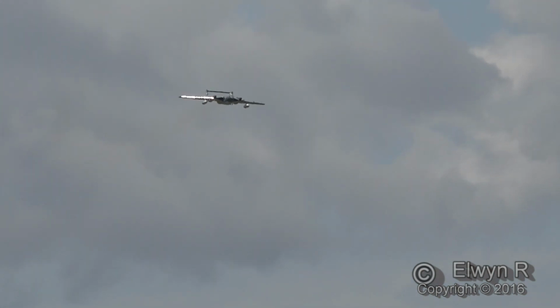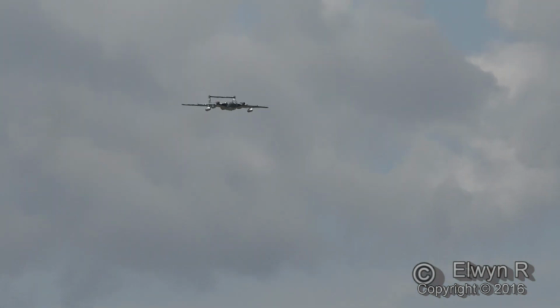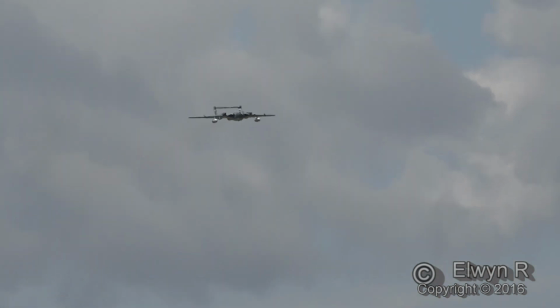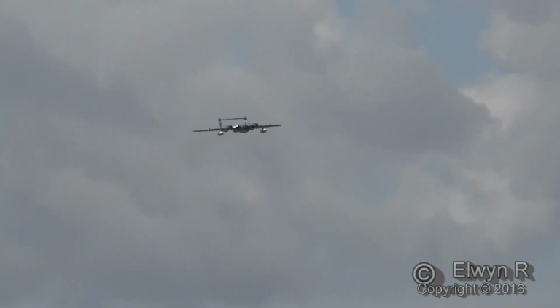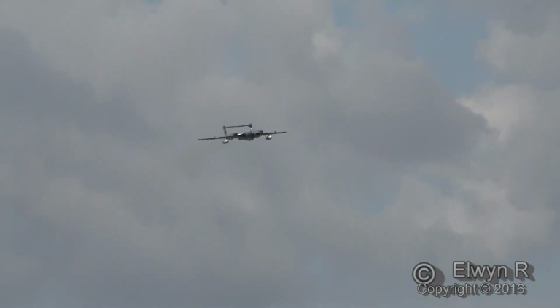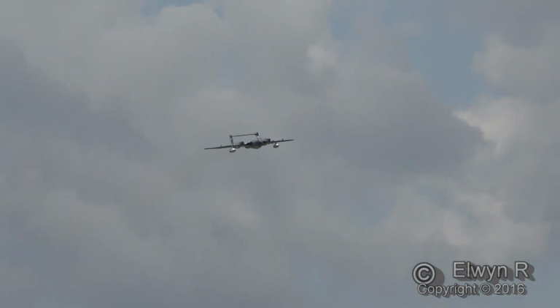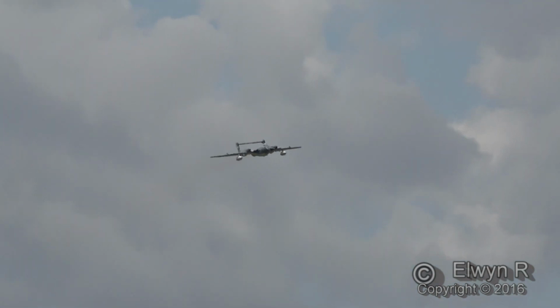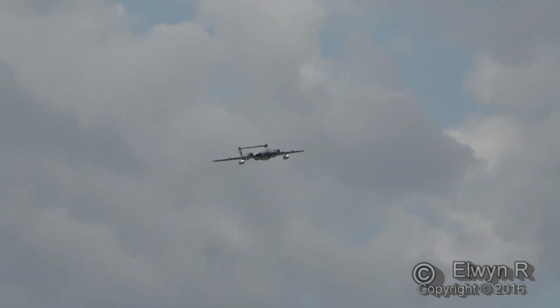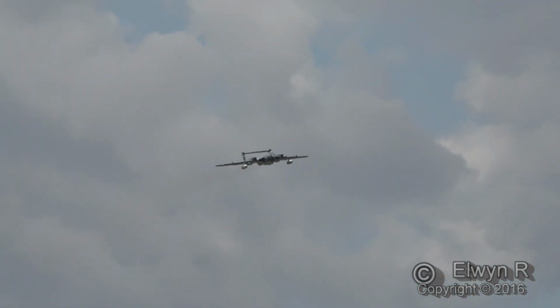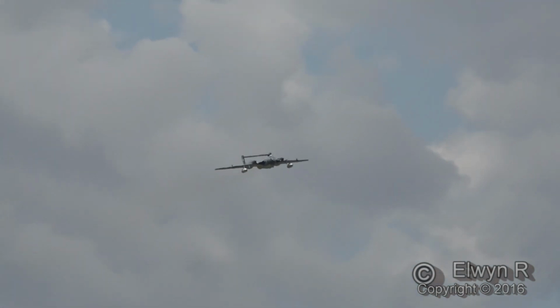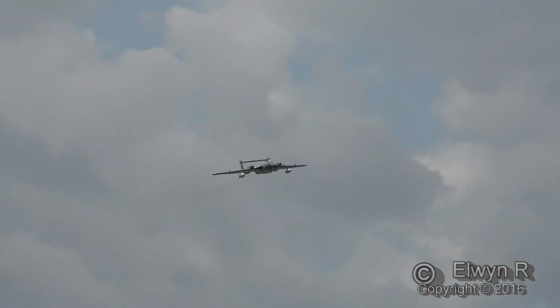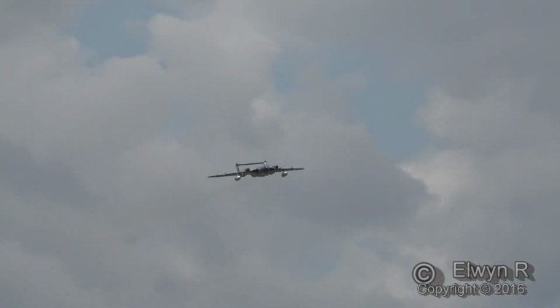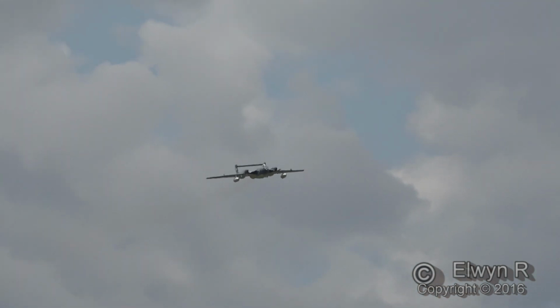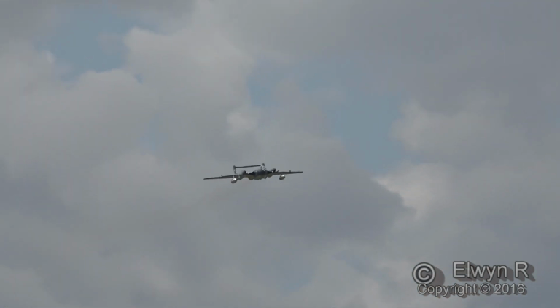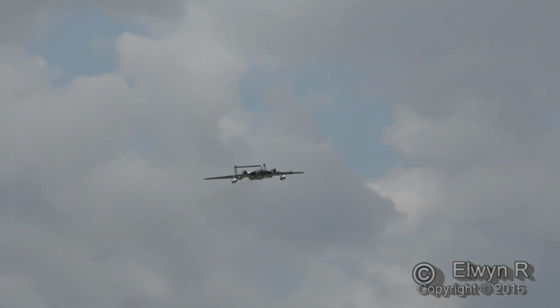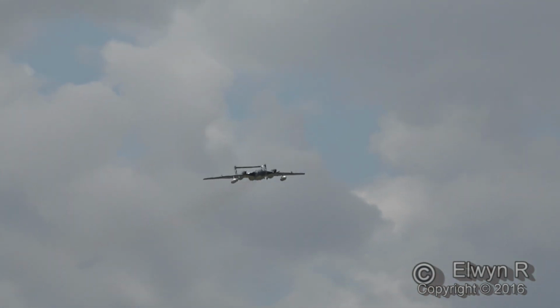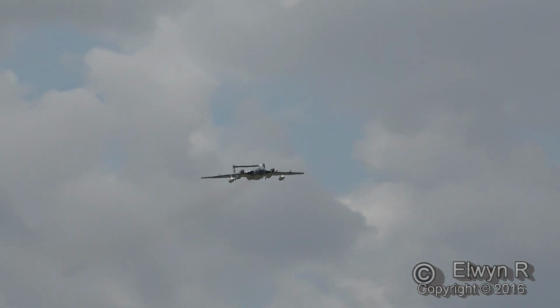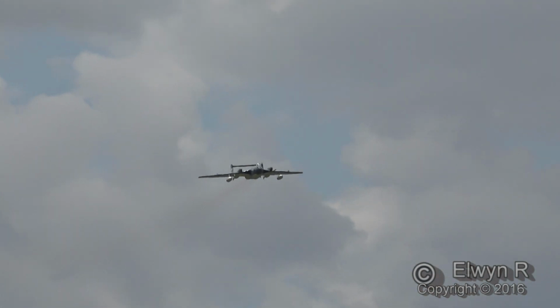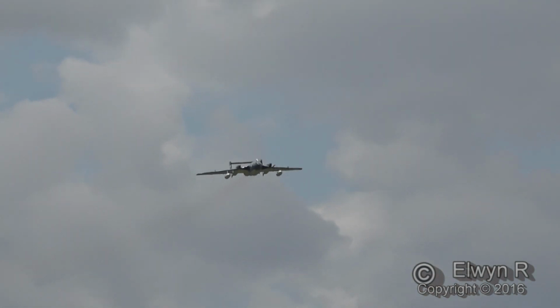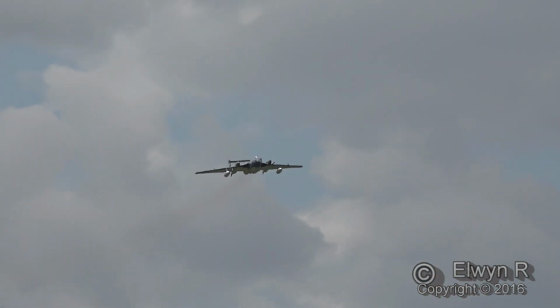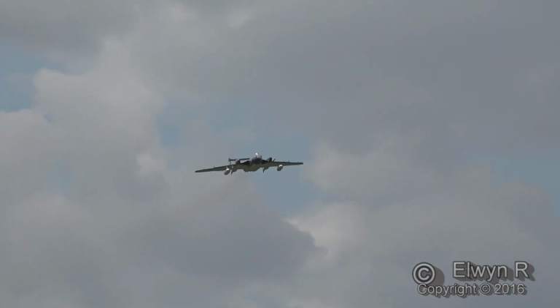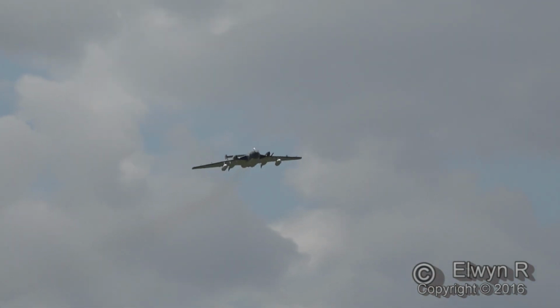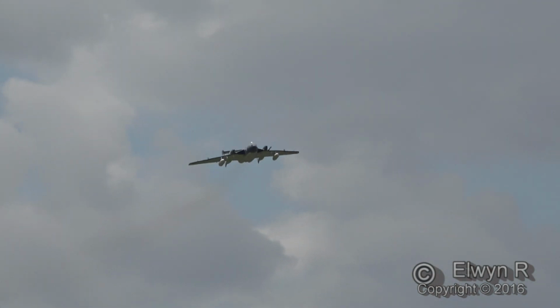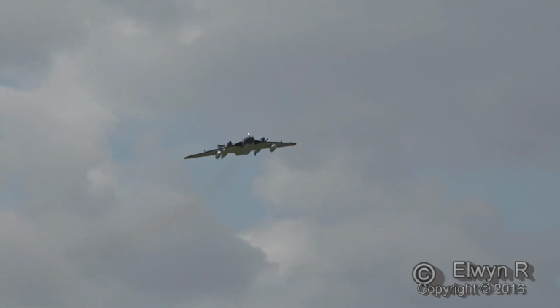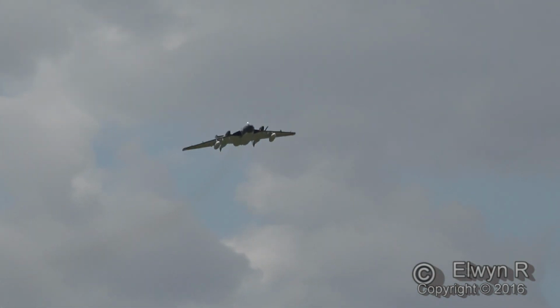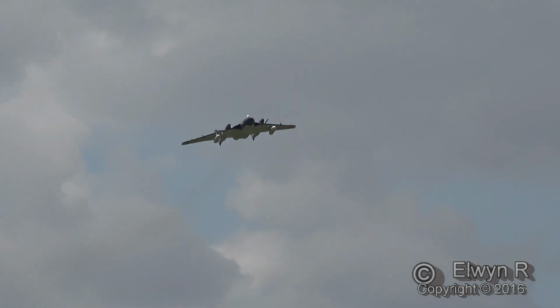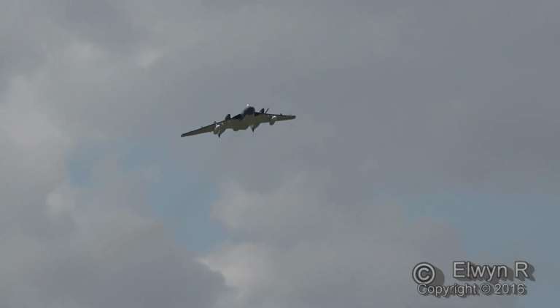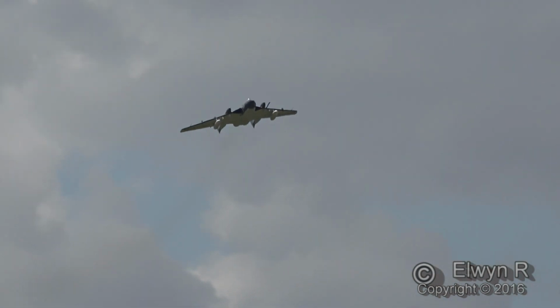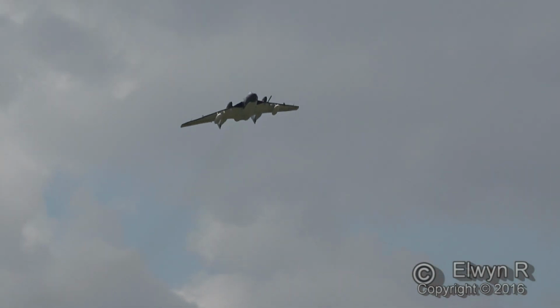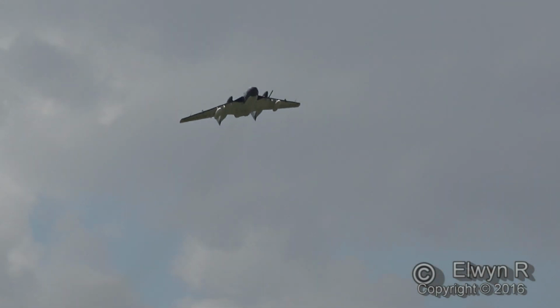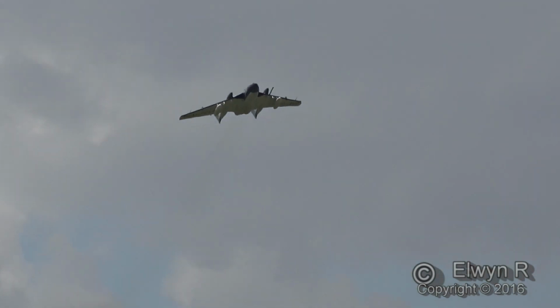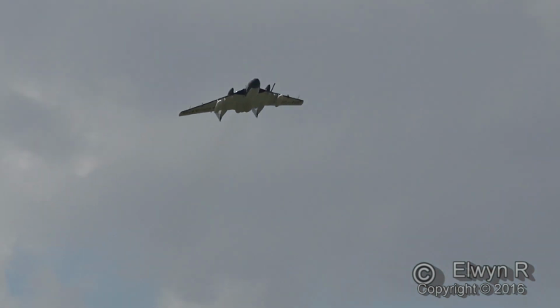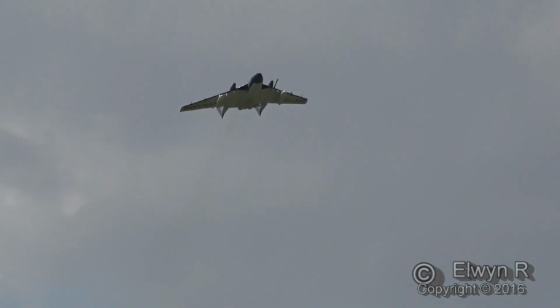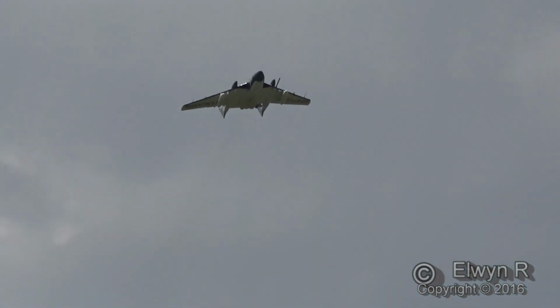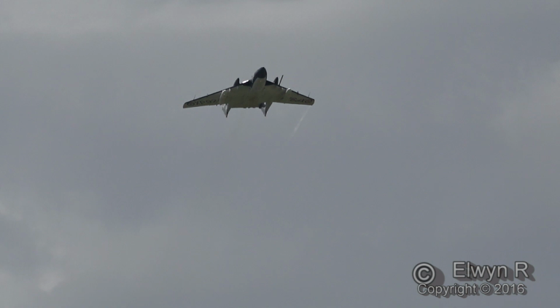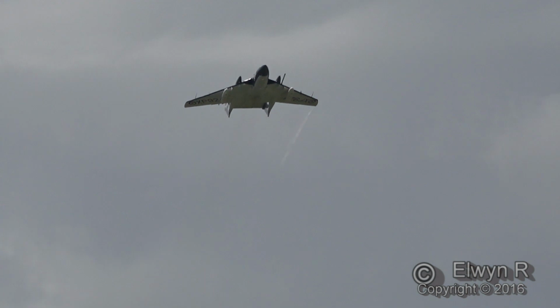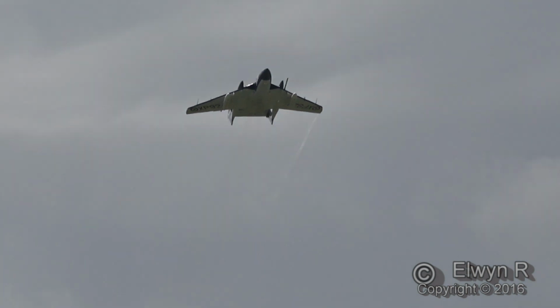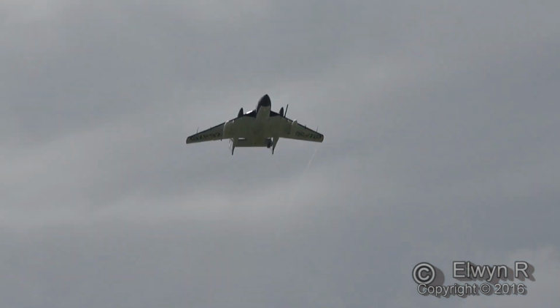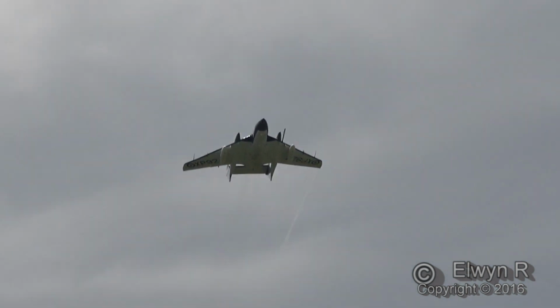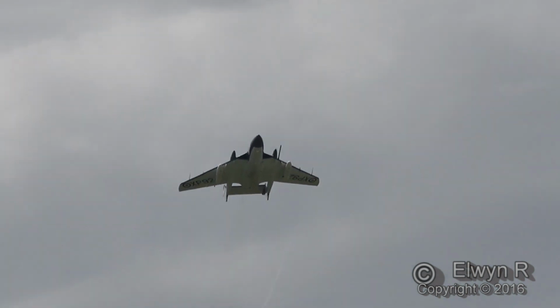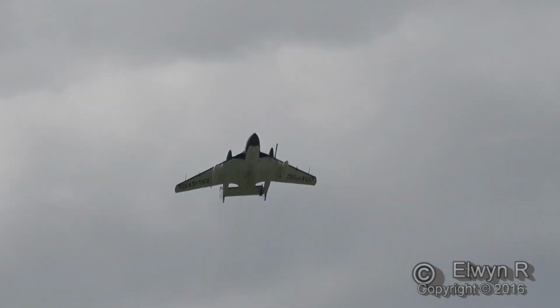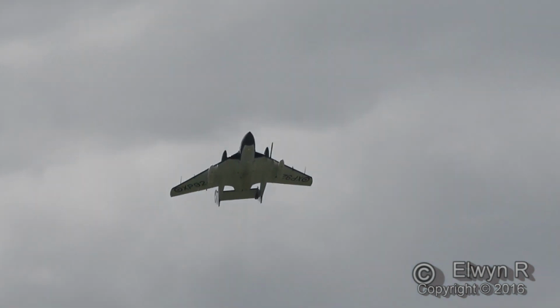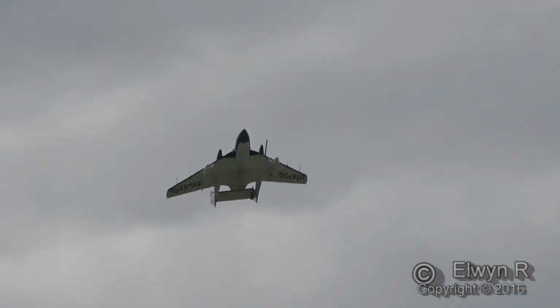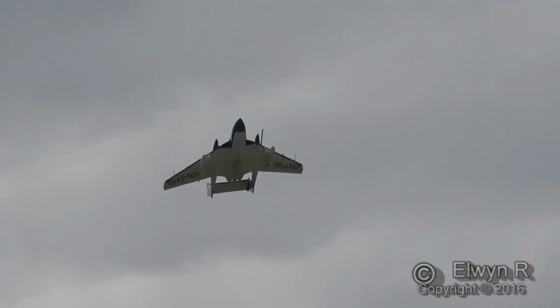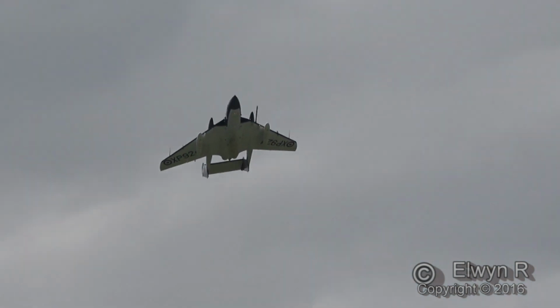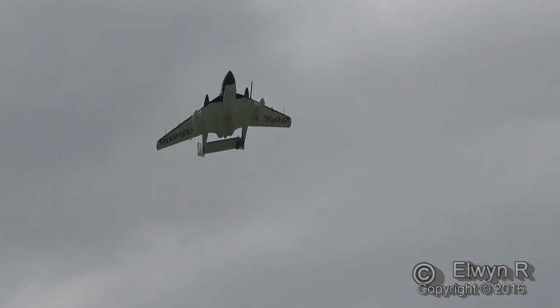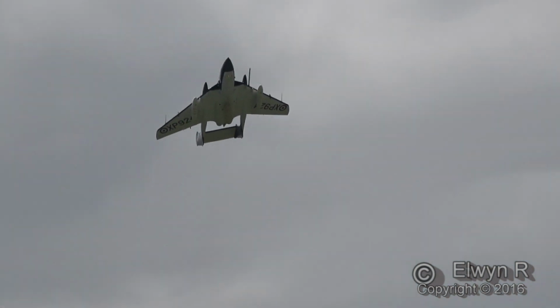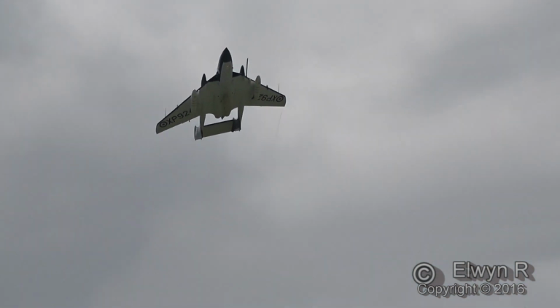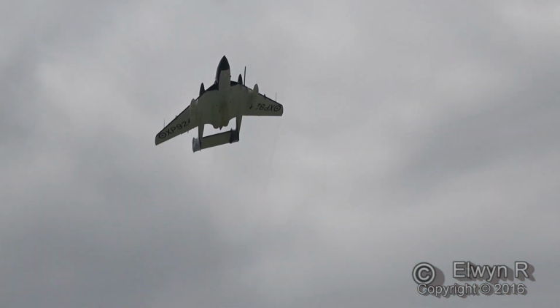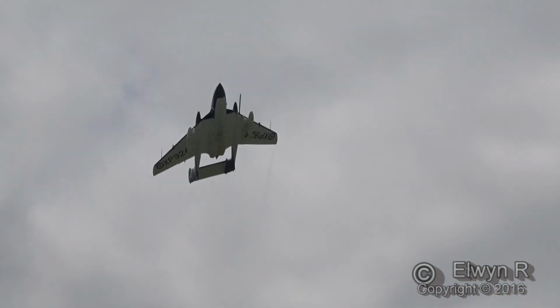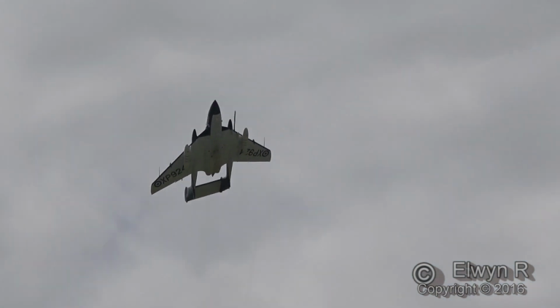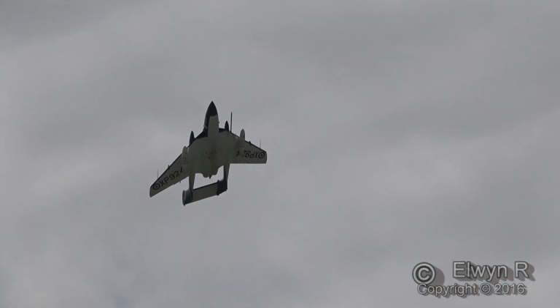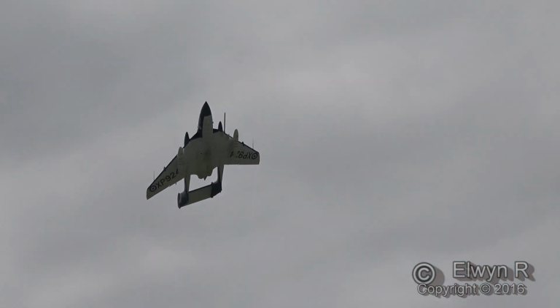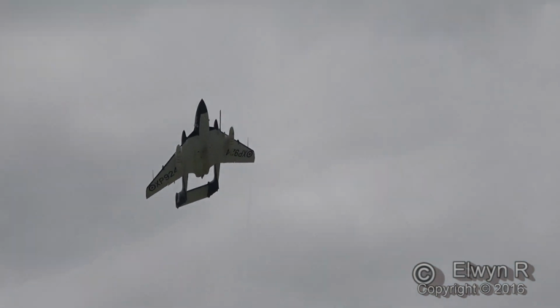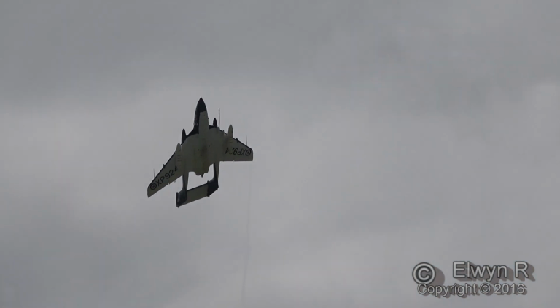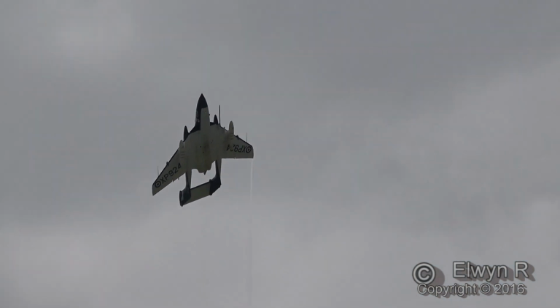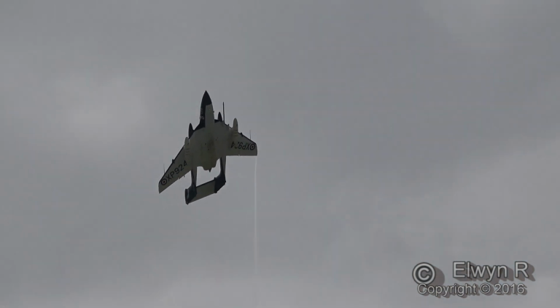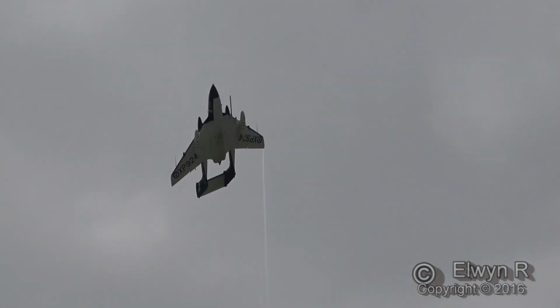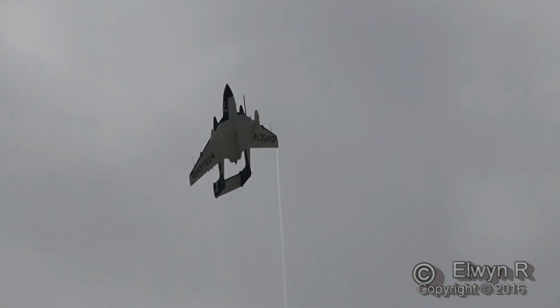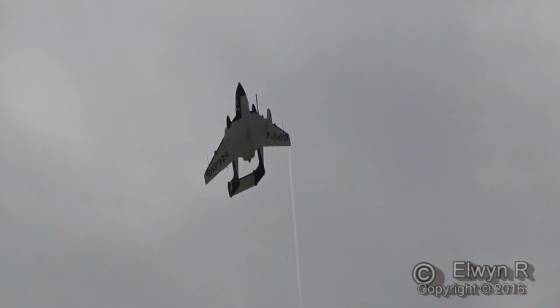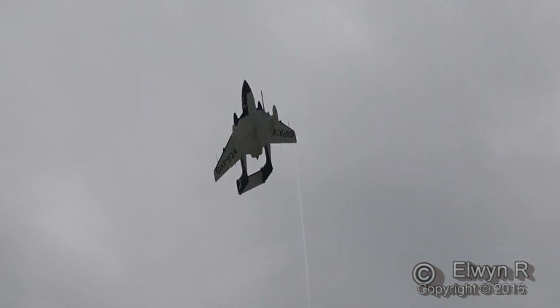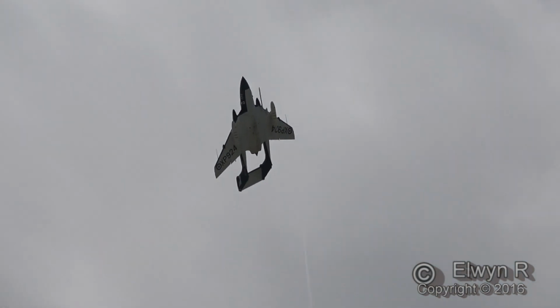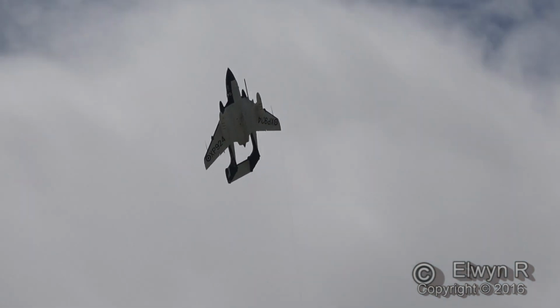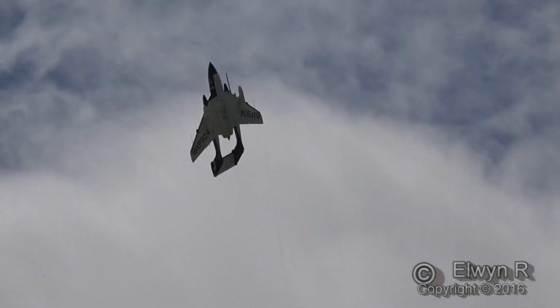Now Simon's just bringing her in from the crowd centre, approaching us and pulling up to show off that beautiful plan form.